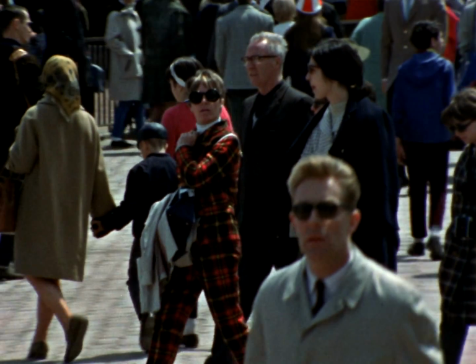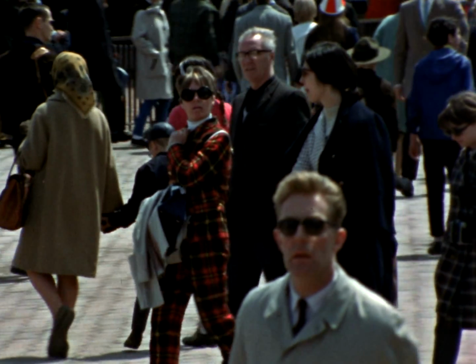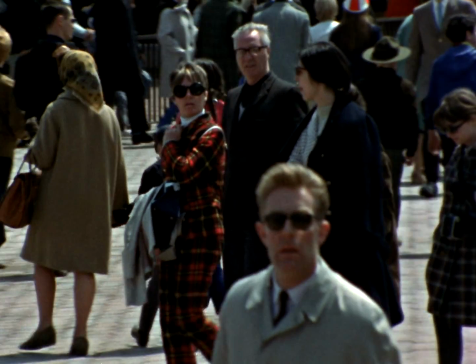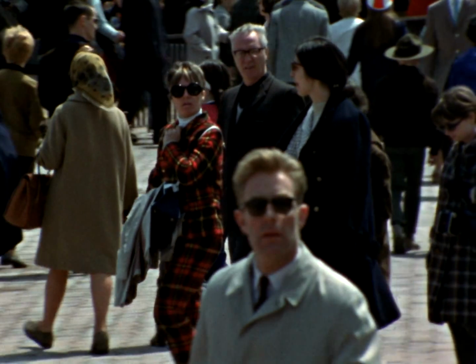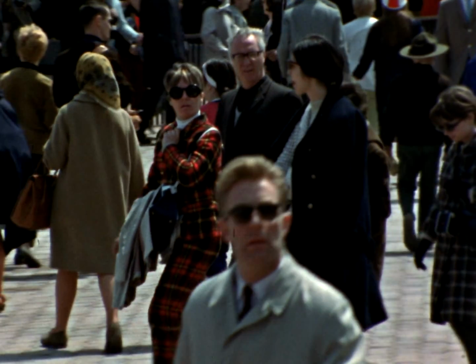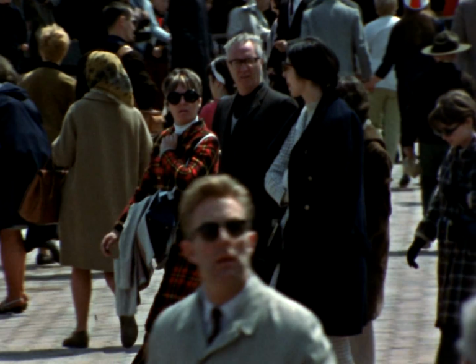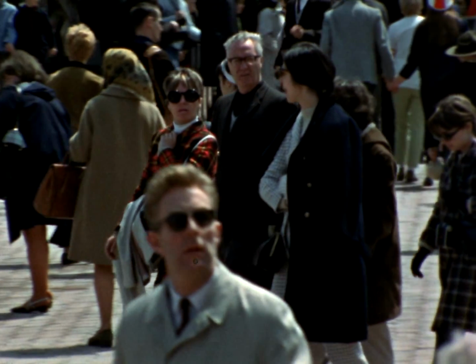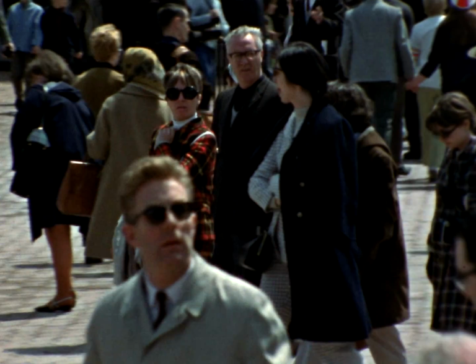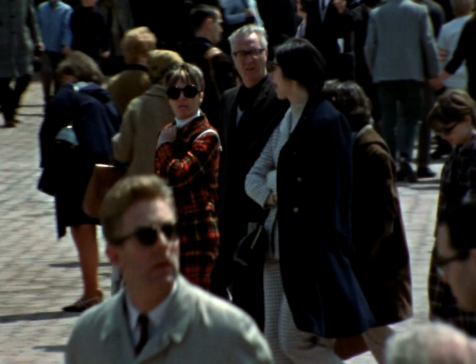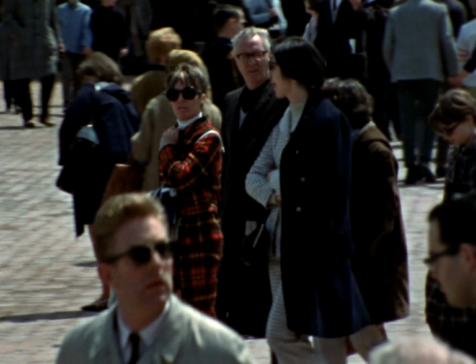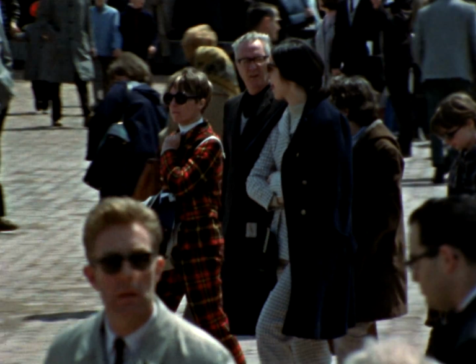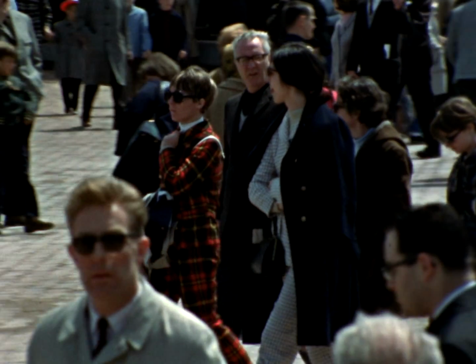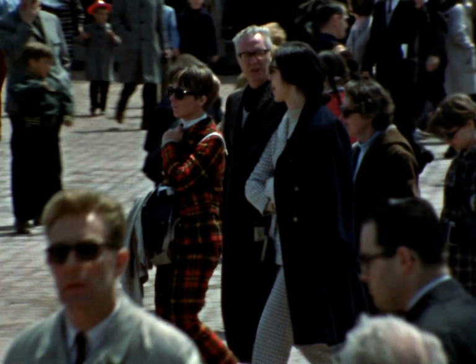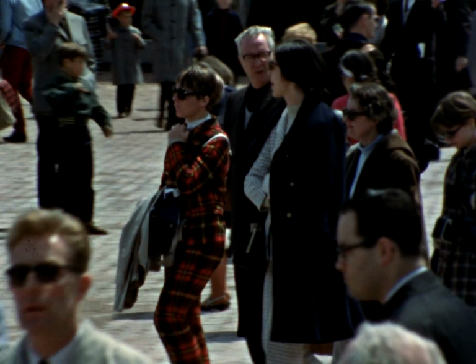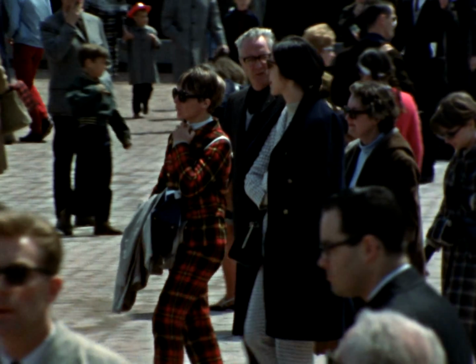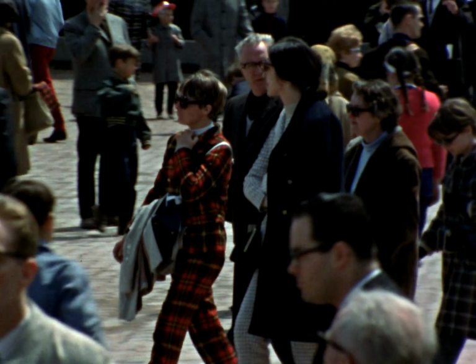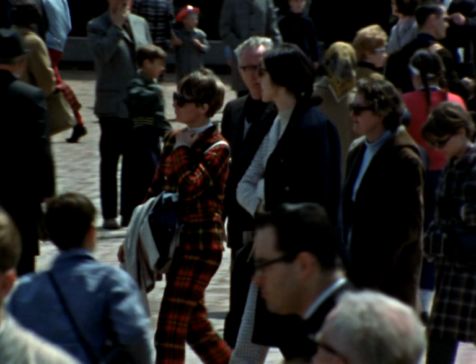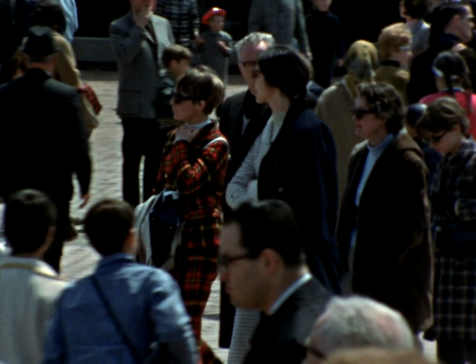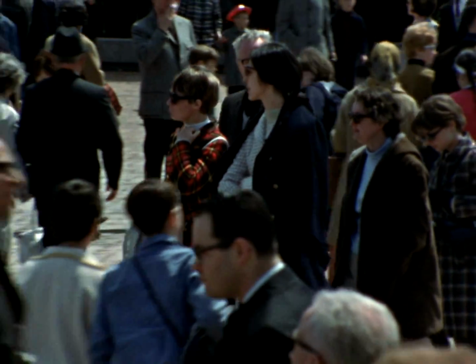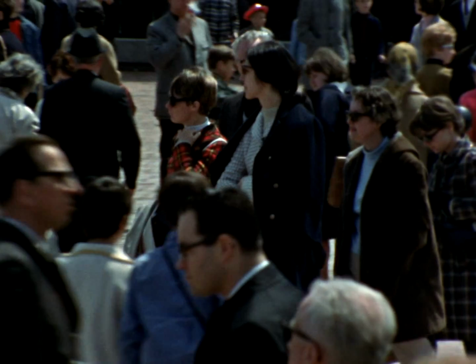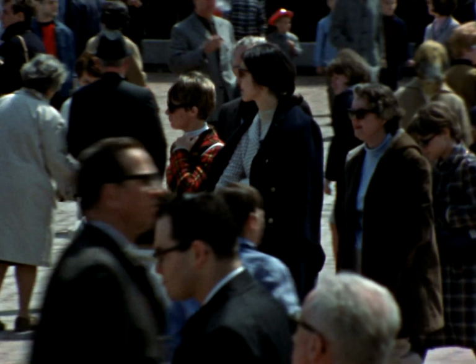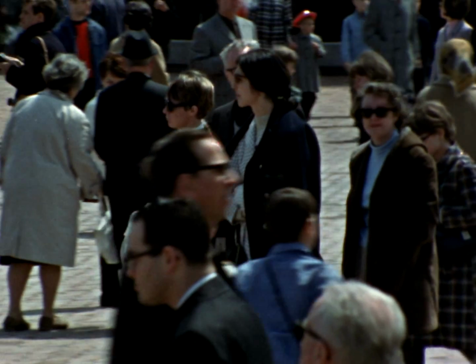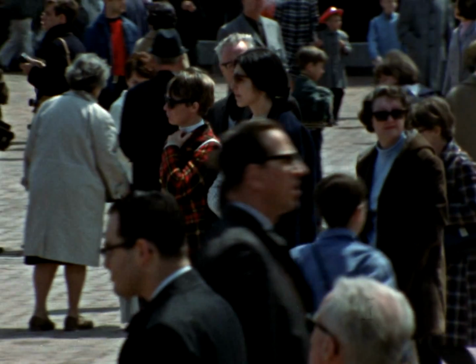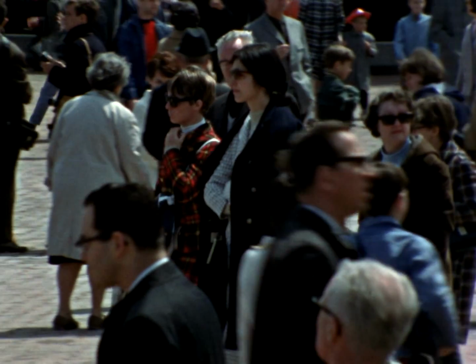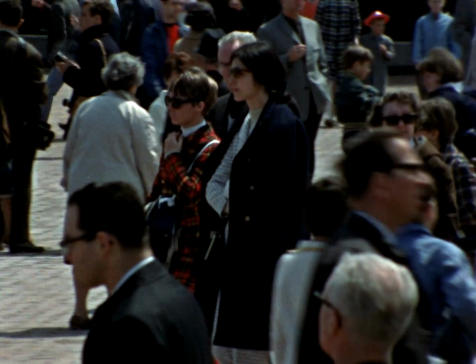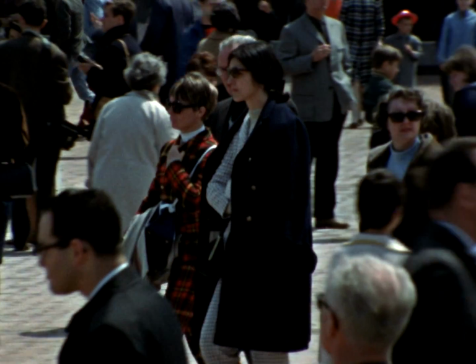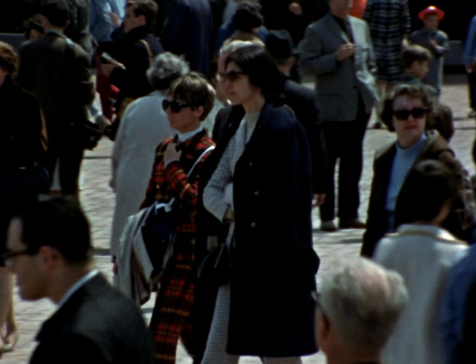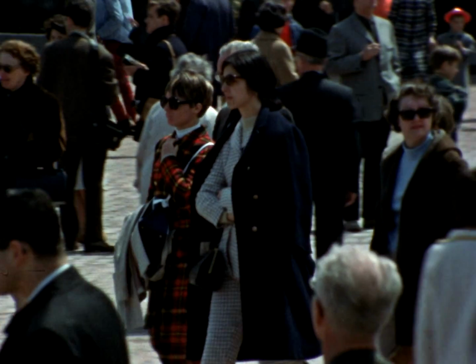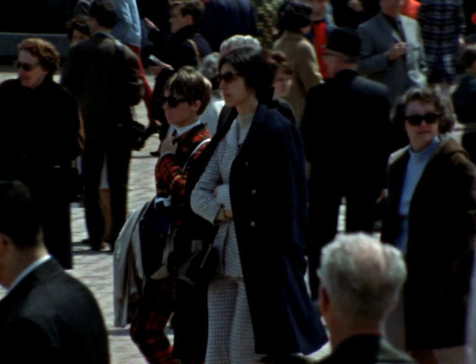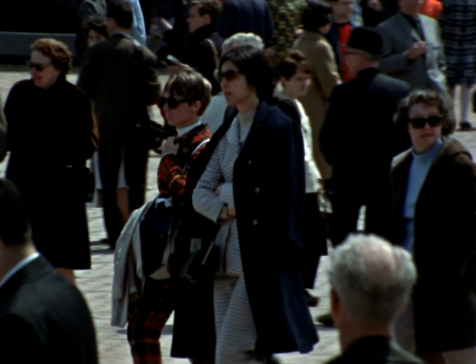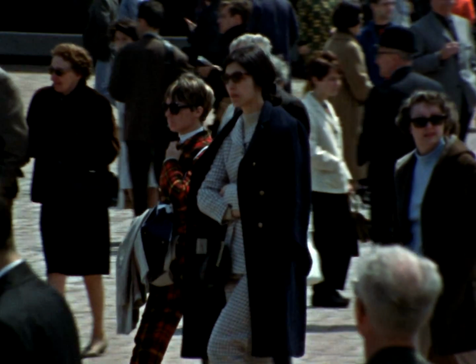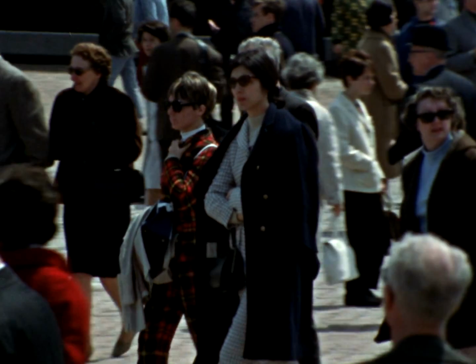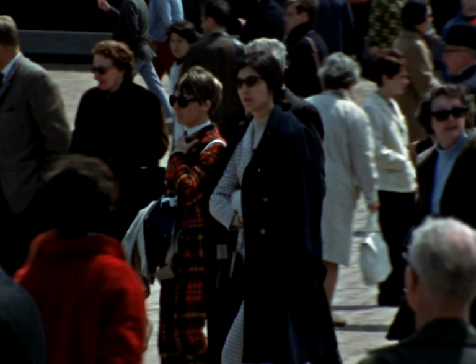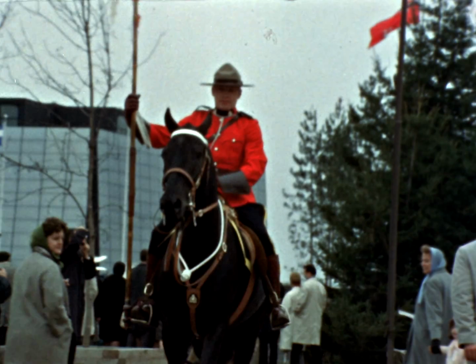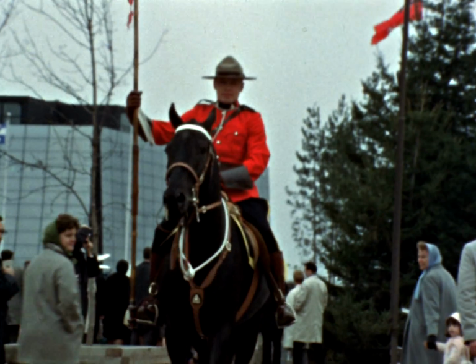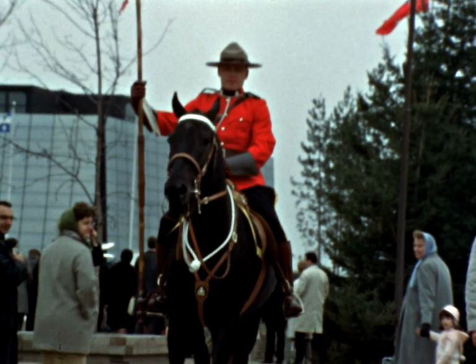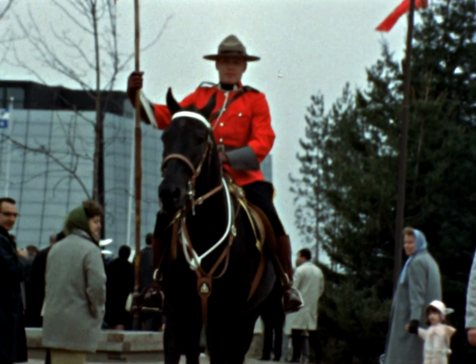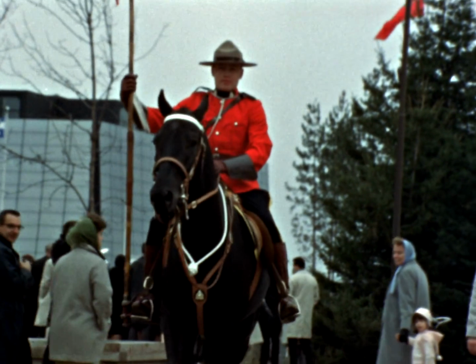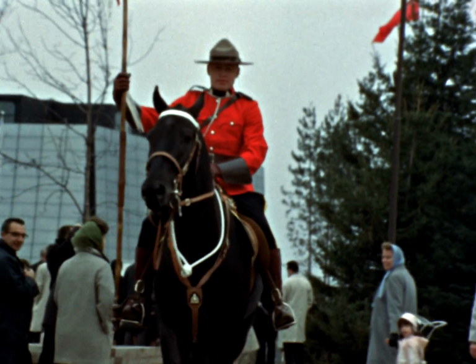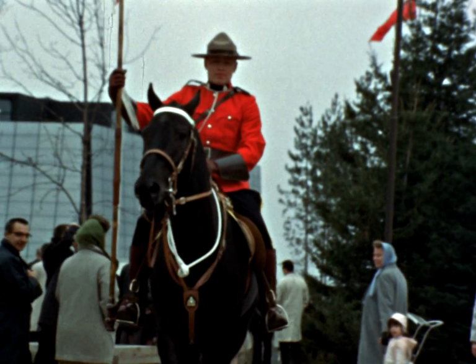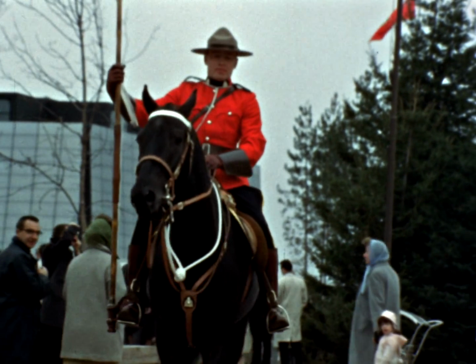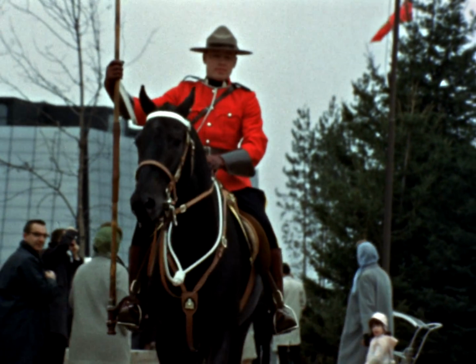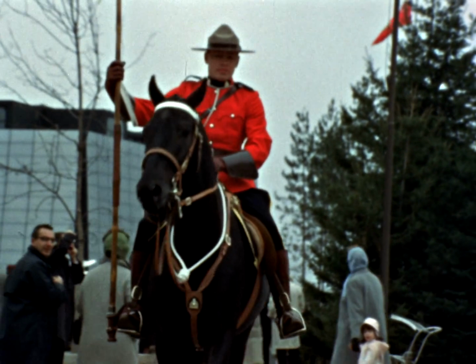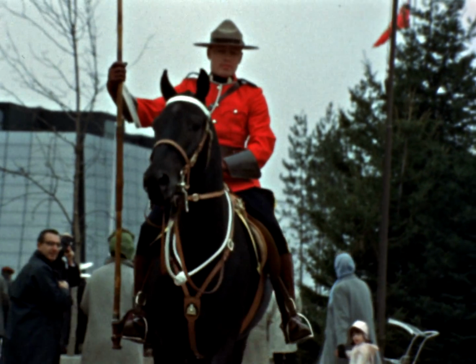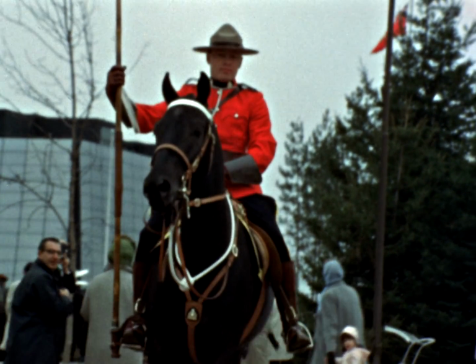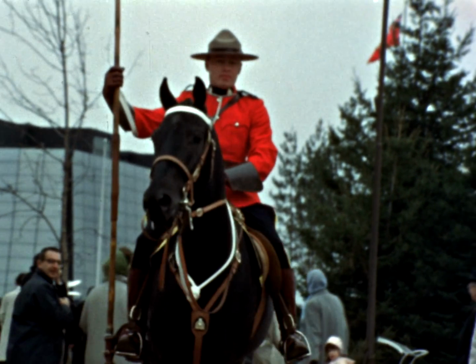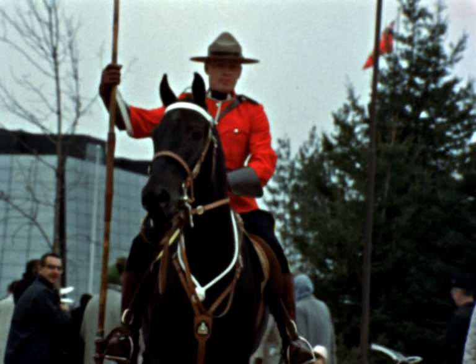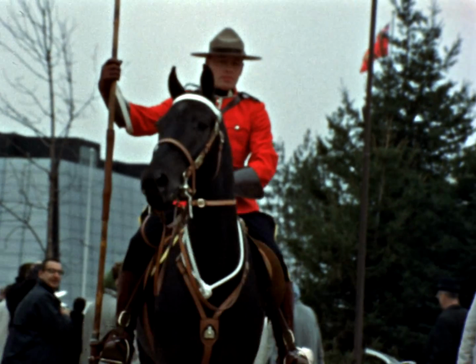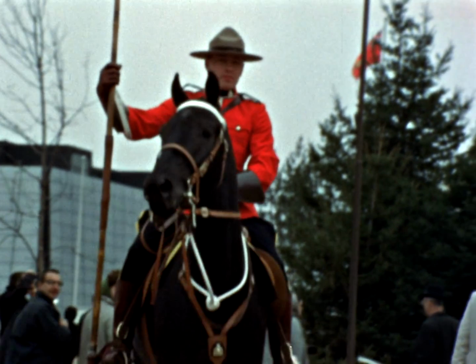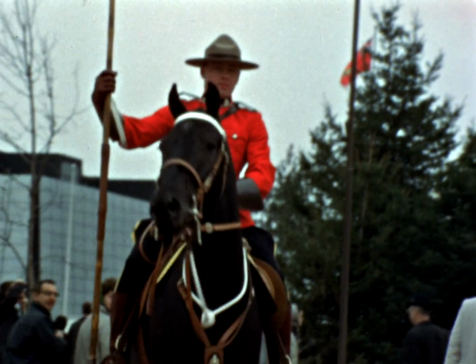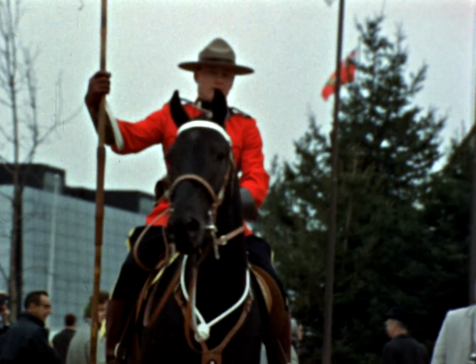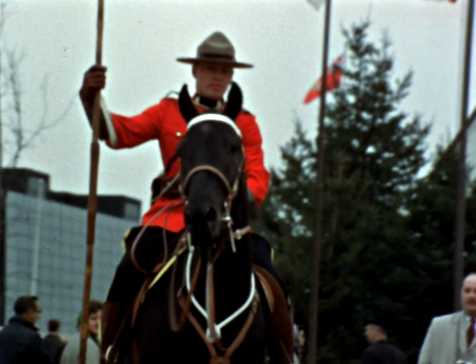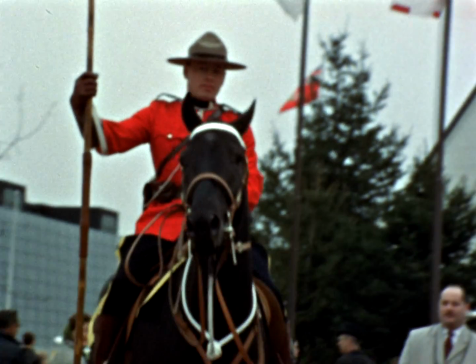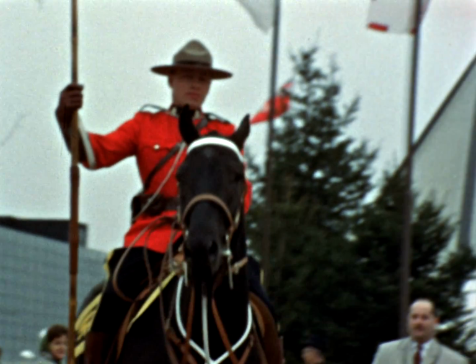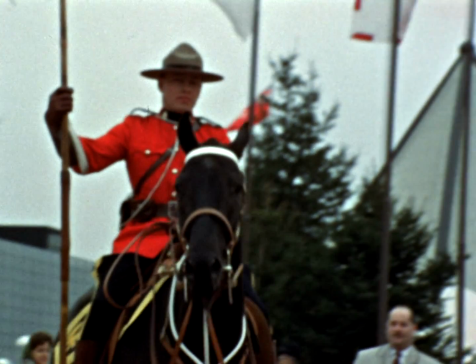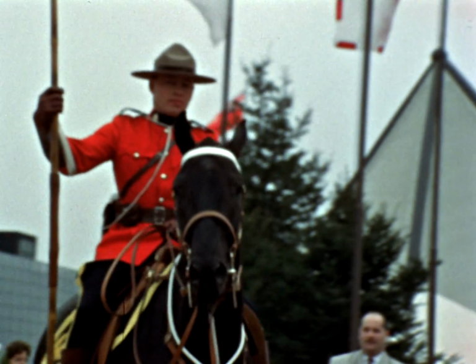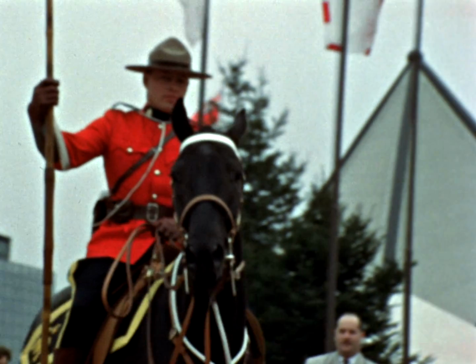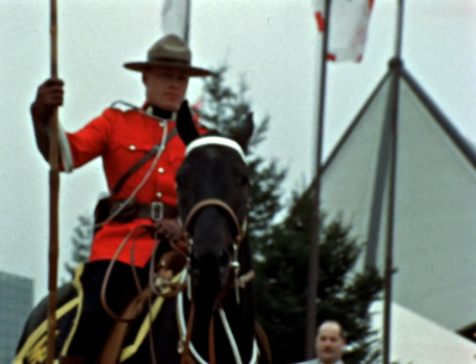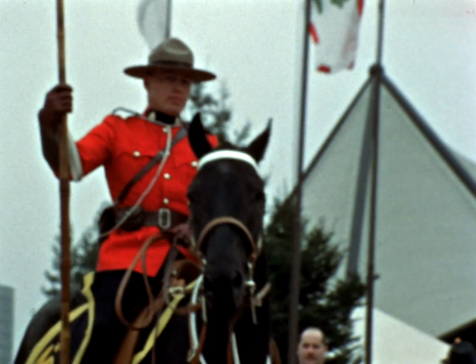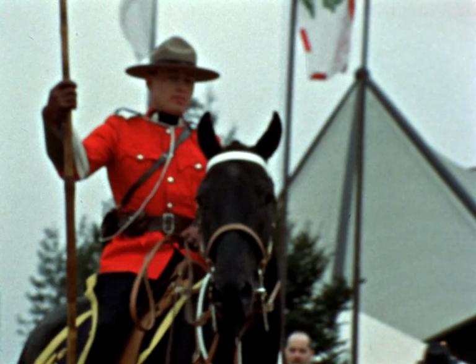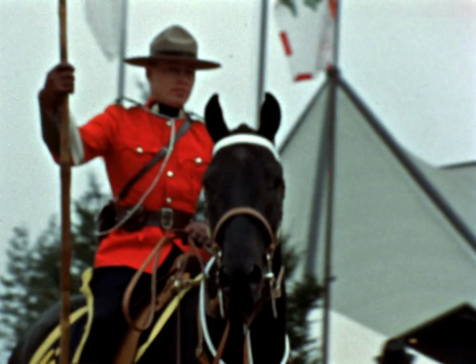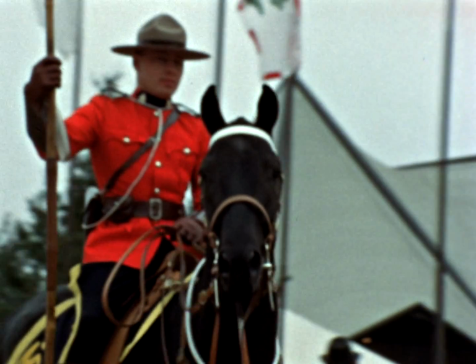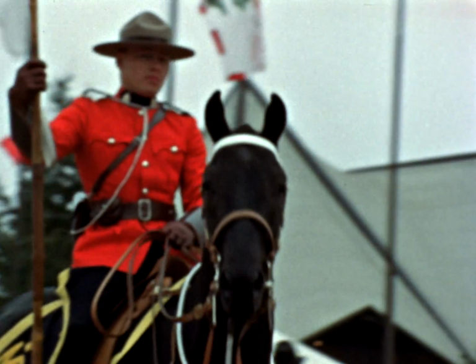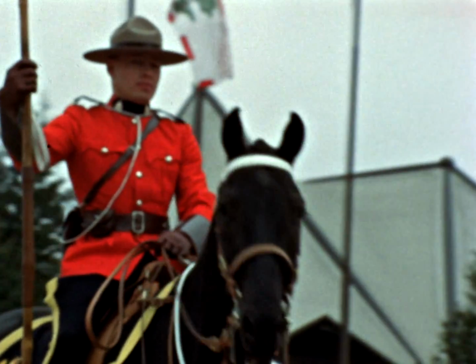And here are the tourists. We mustn't let them down. There are certain kinds of pictures they just have to take home.